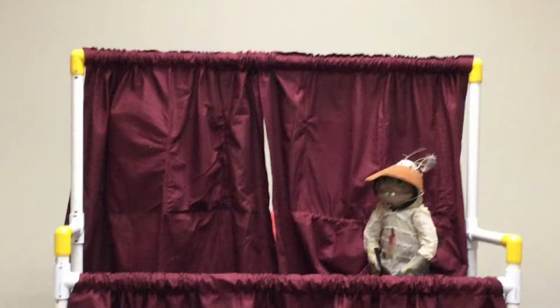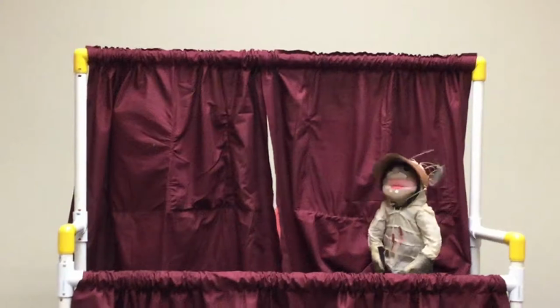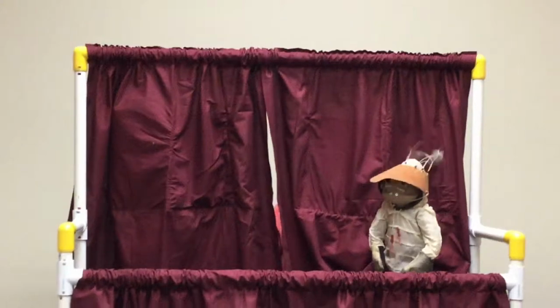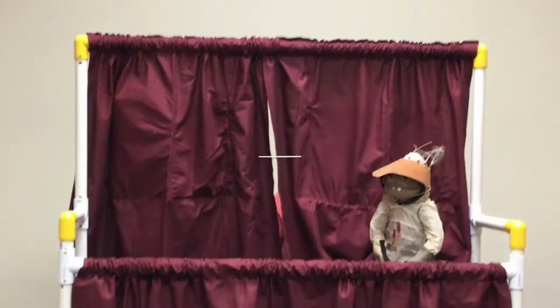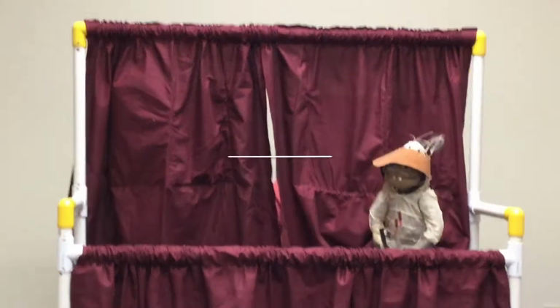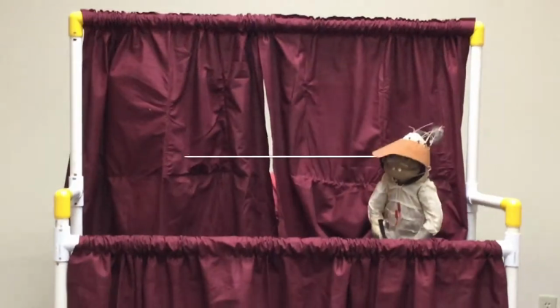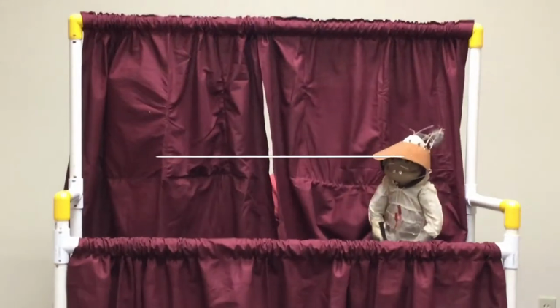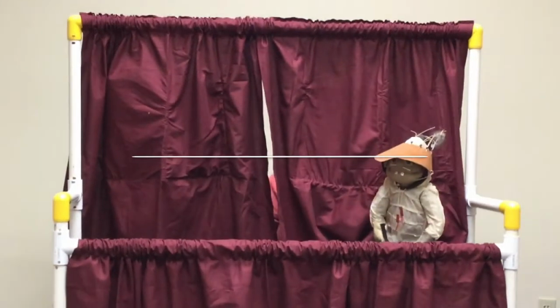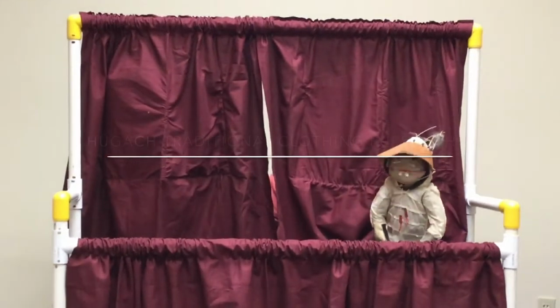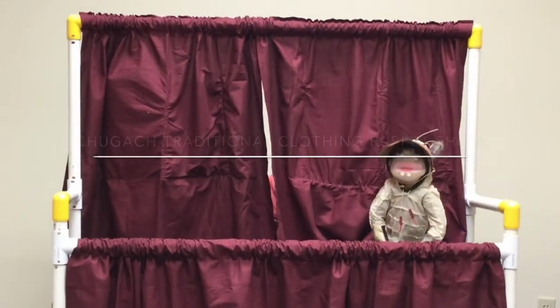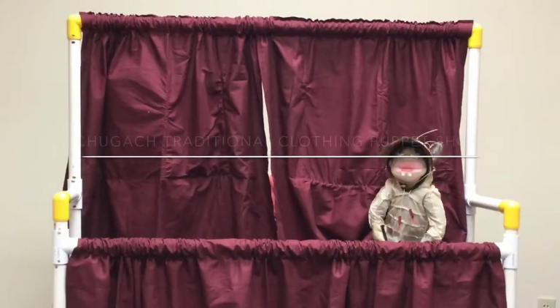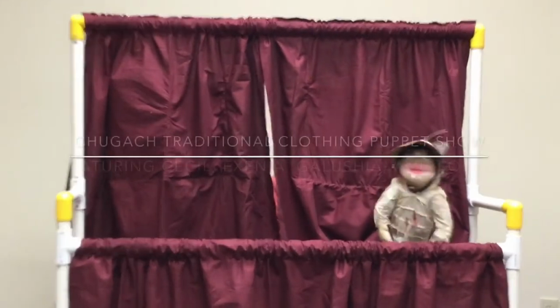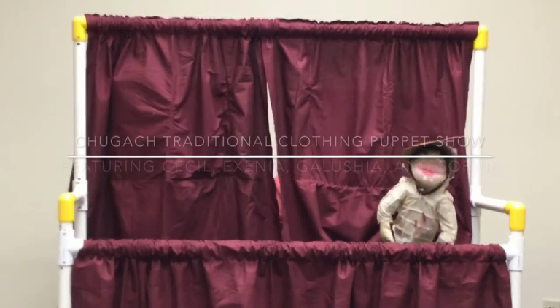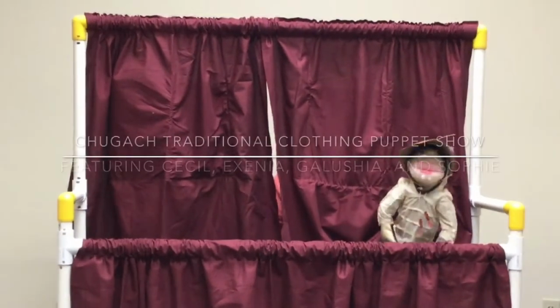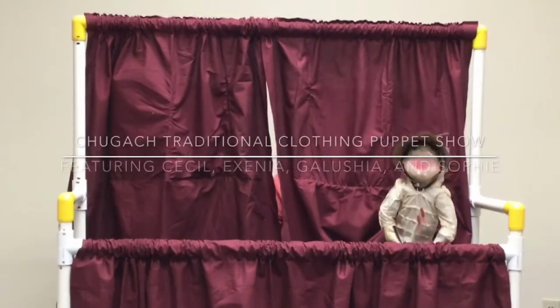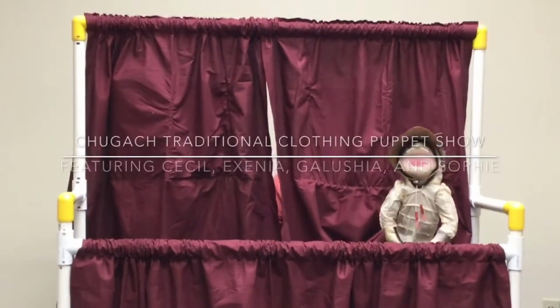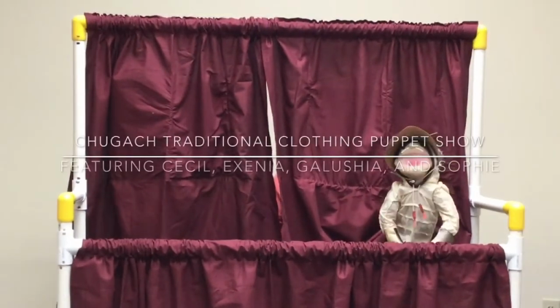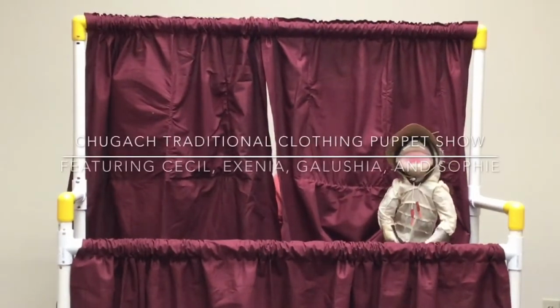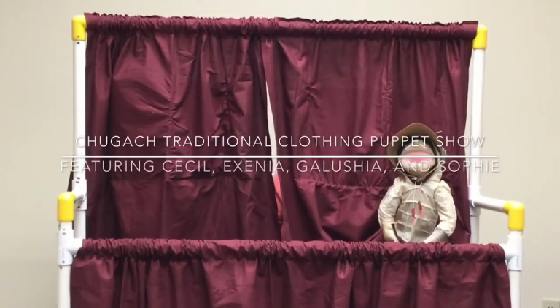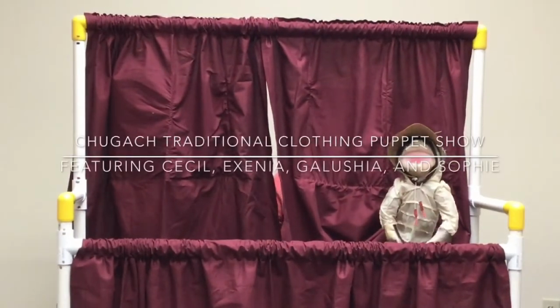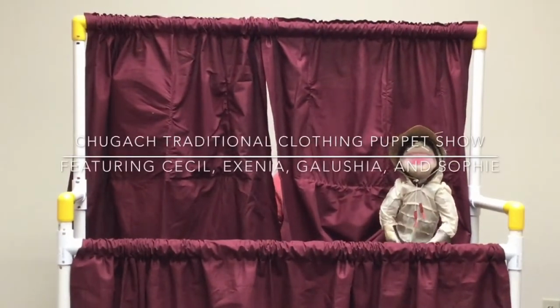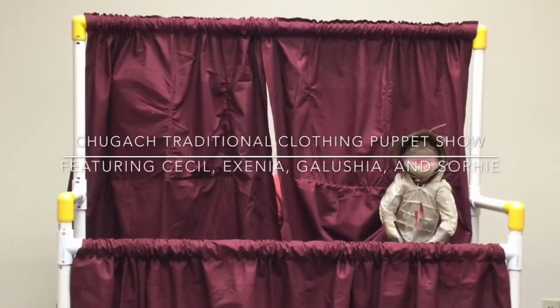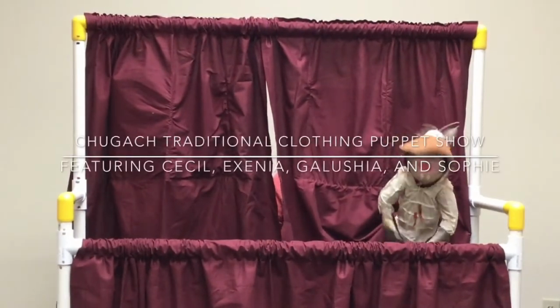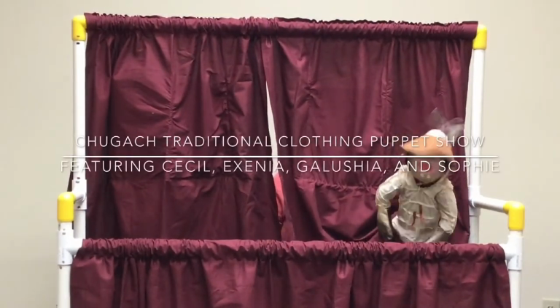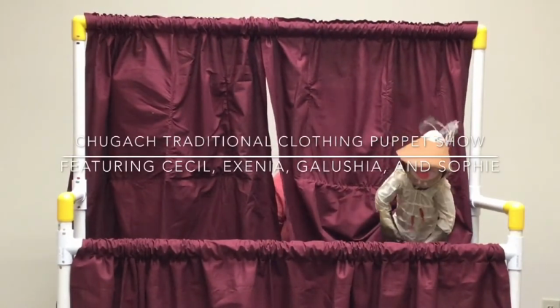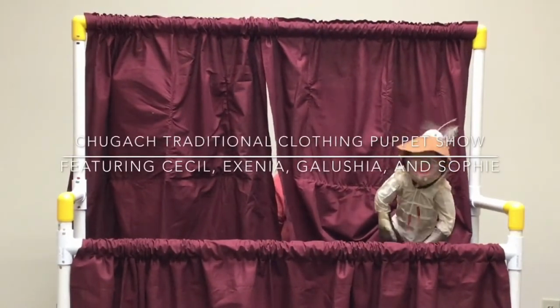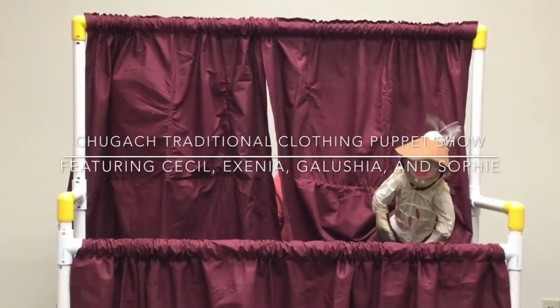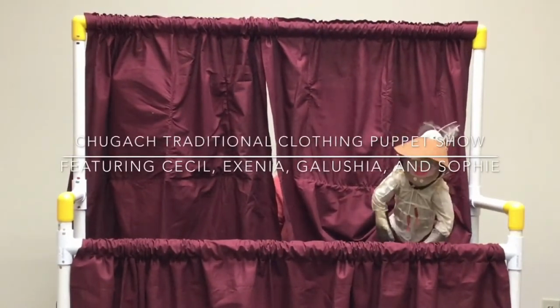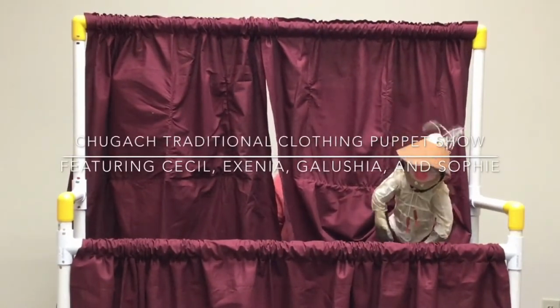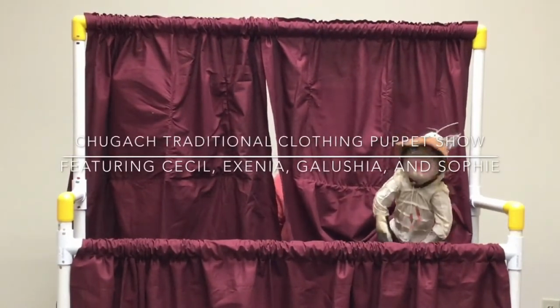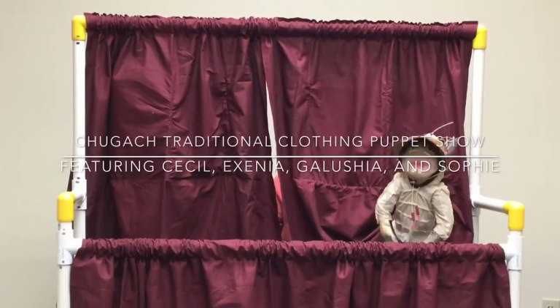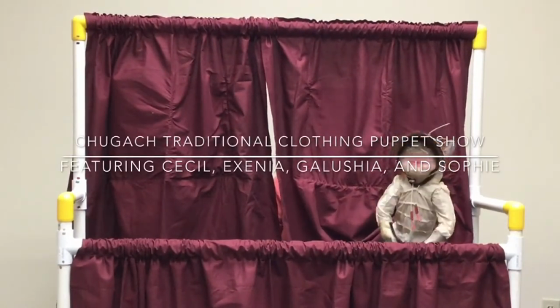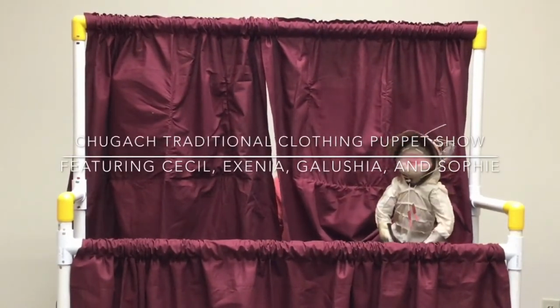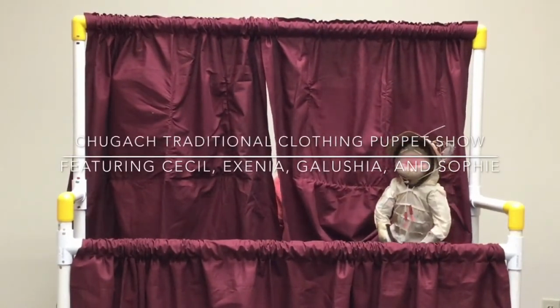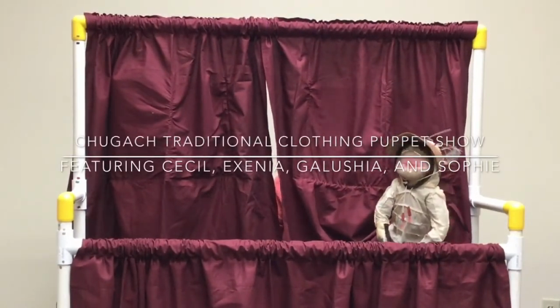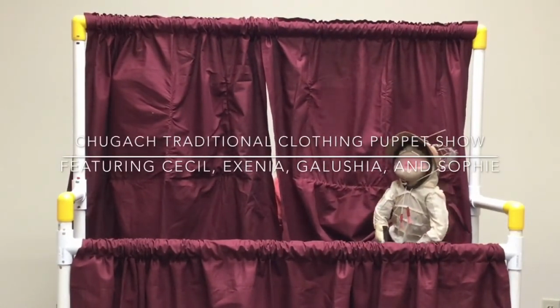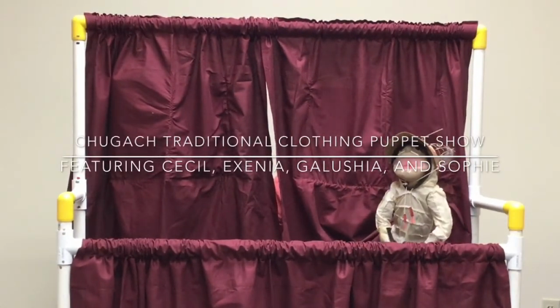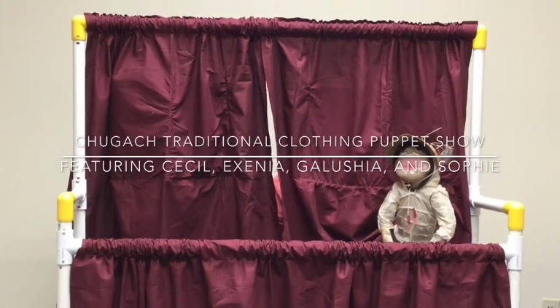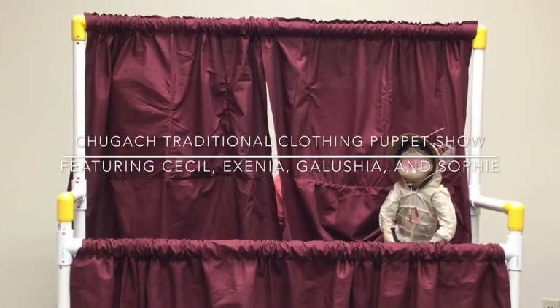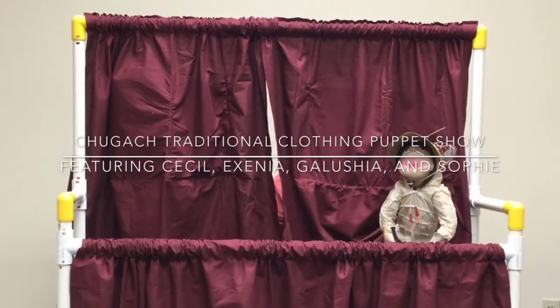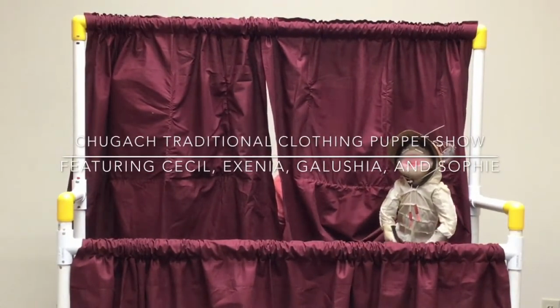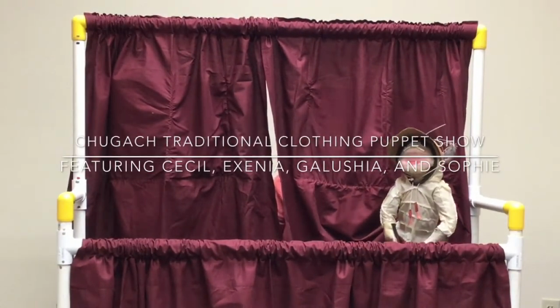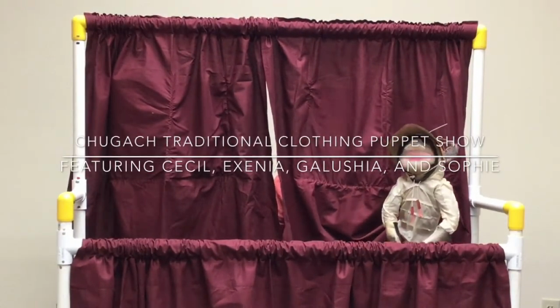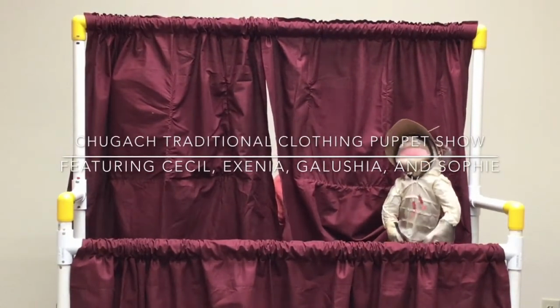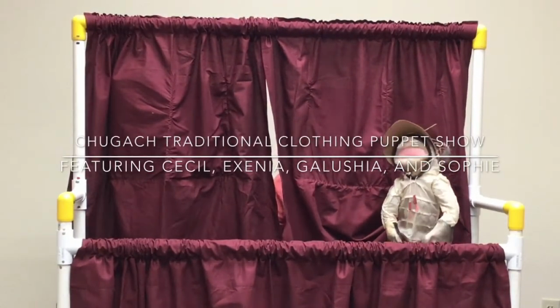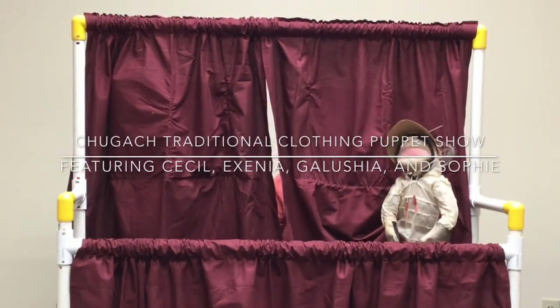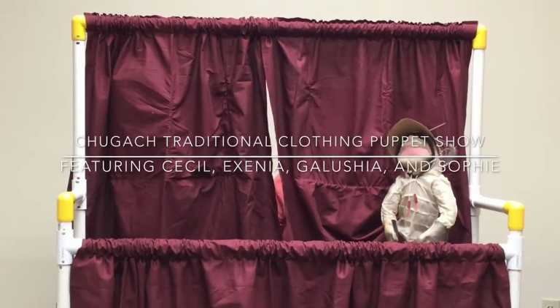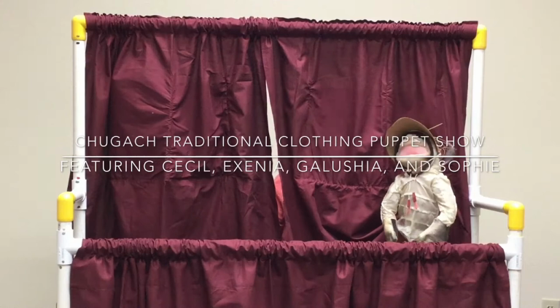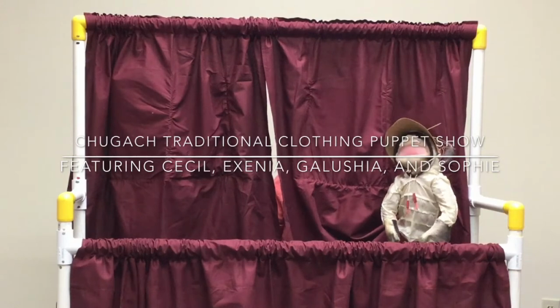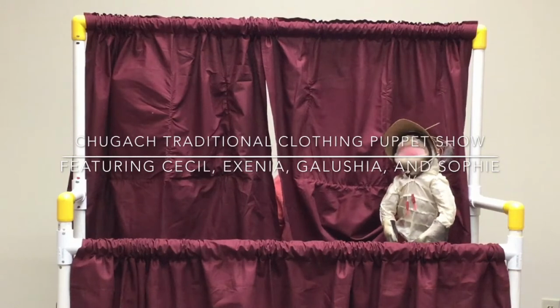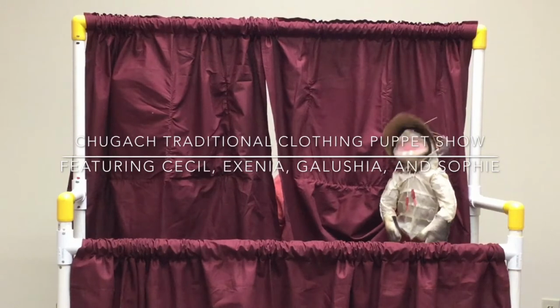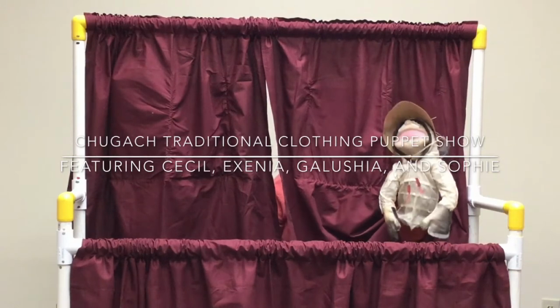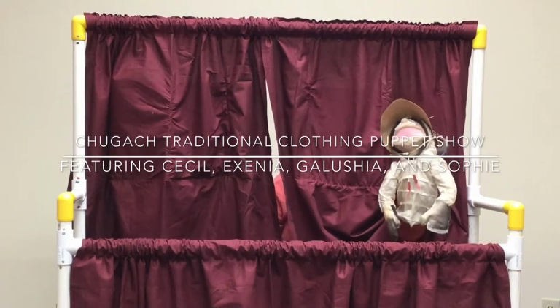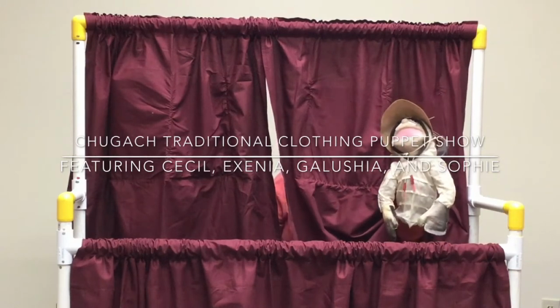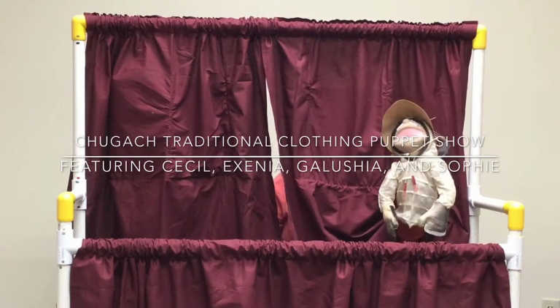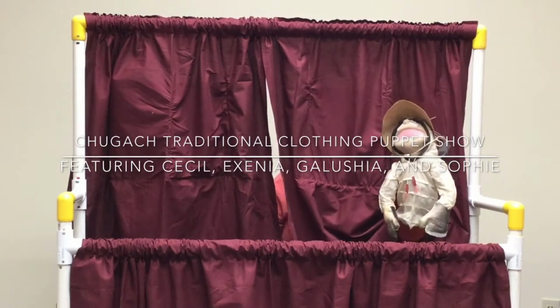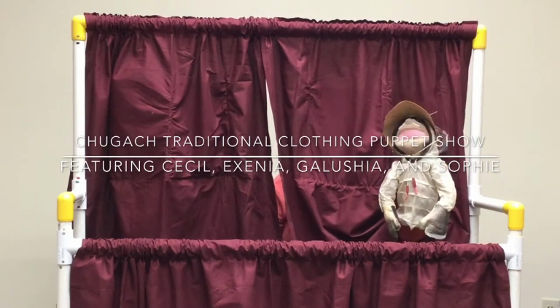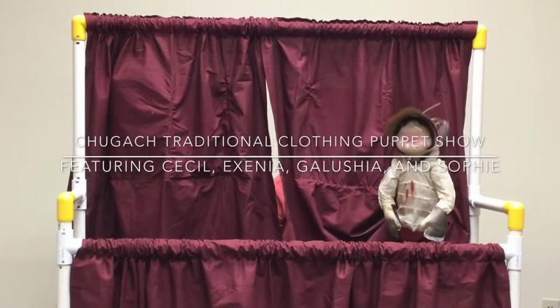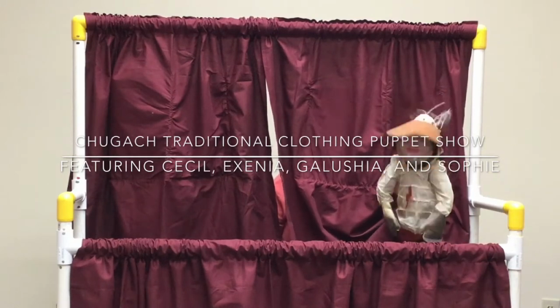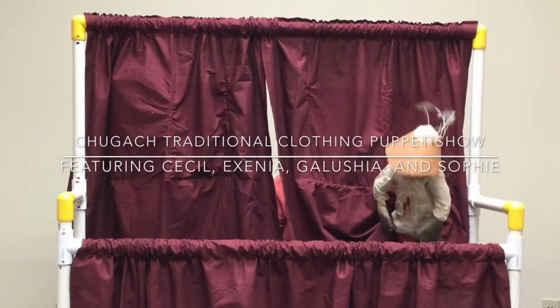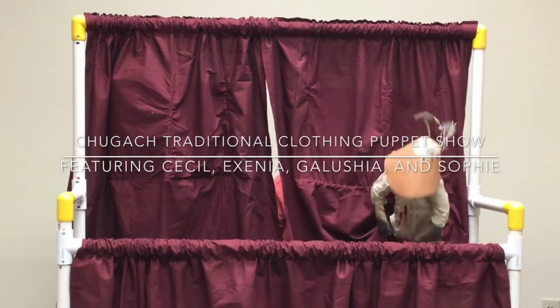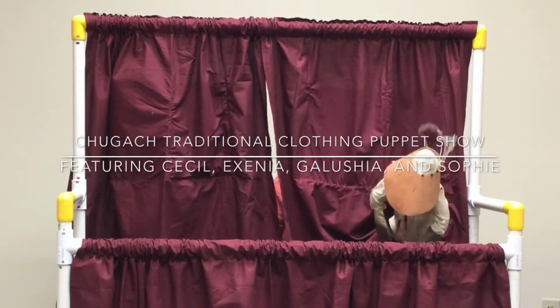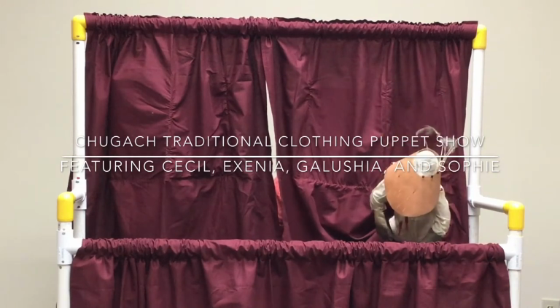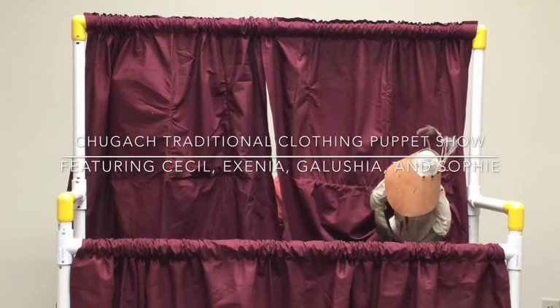Hi, my name is Cecil and I'd like to share with you some information on what I'm wearing from head to toe.